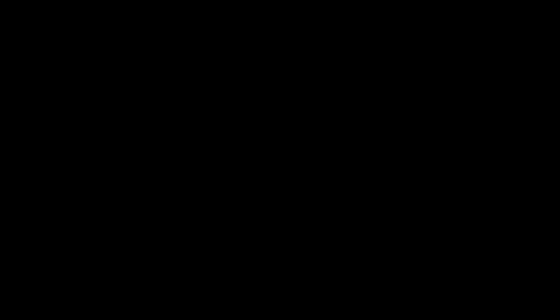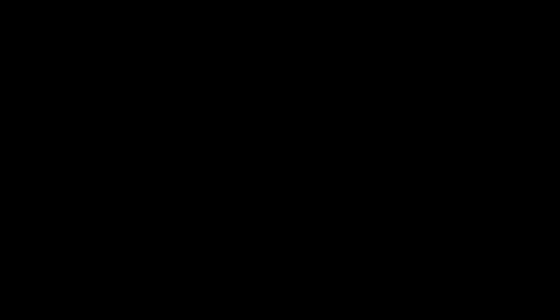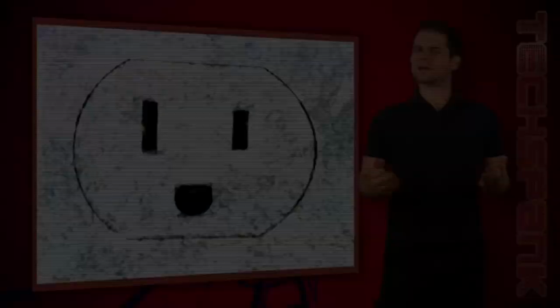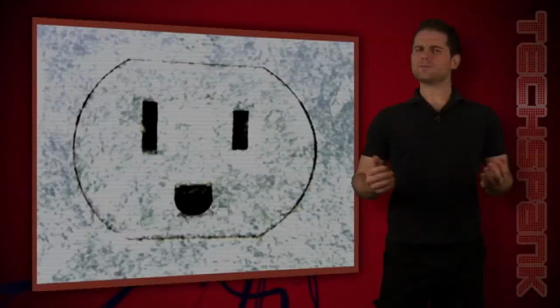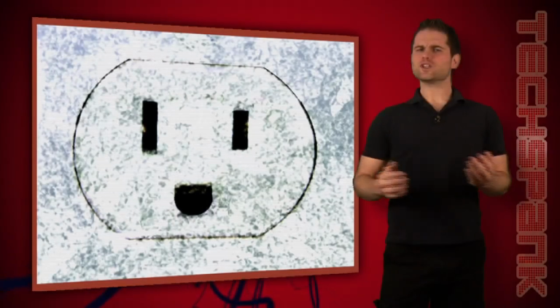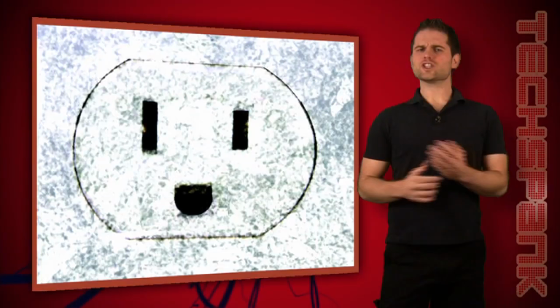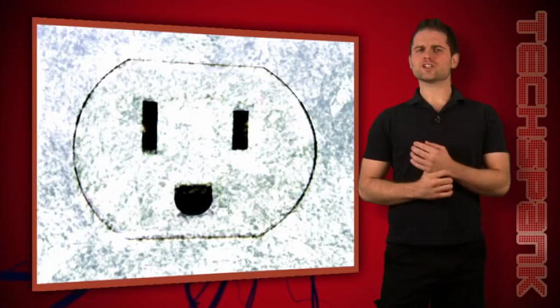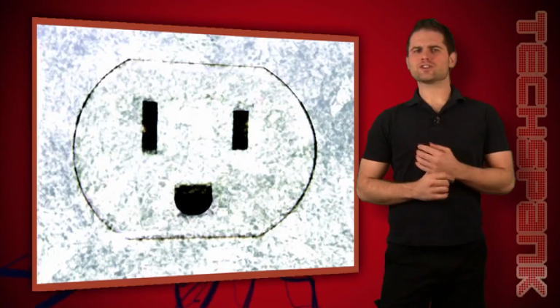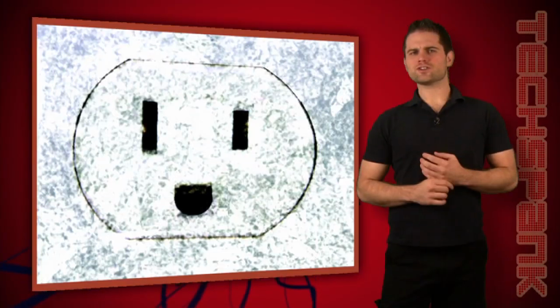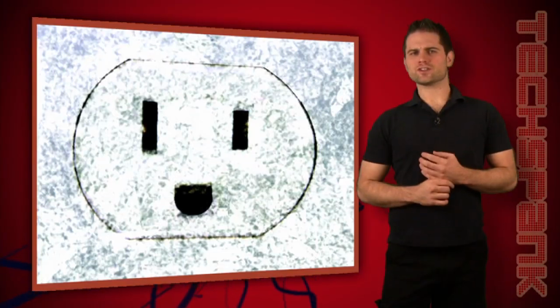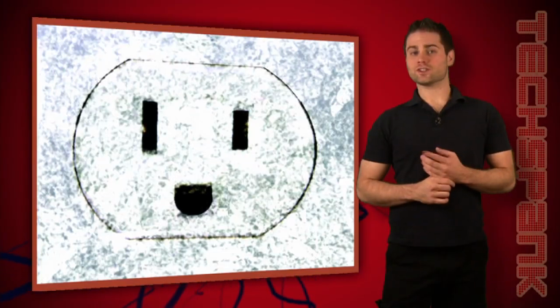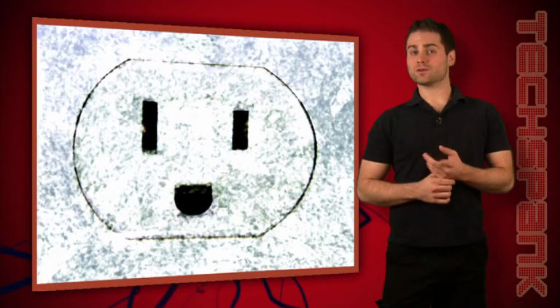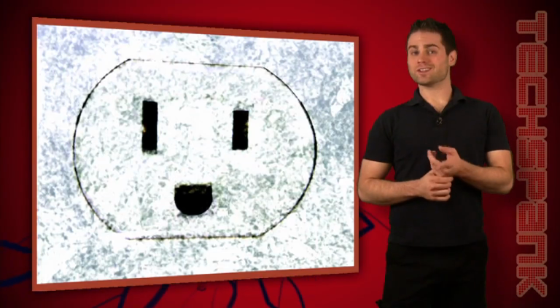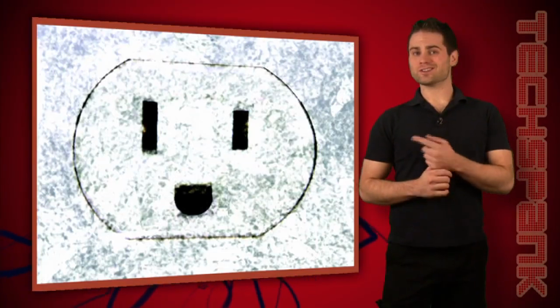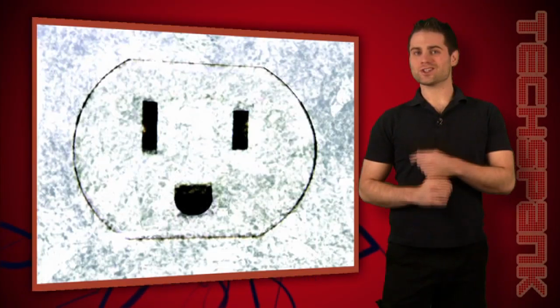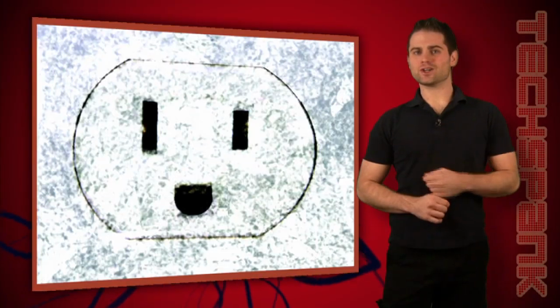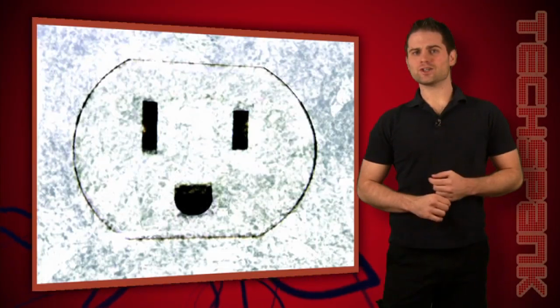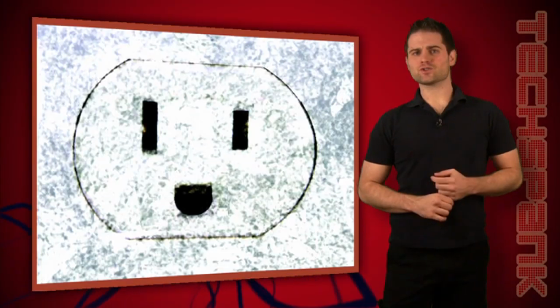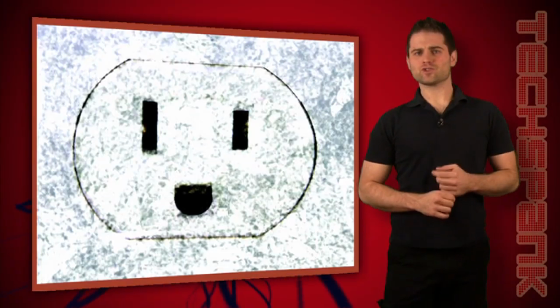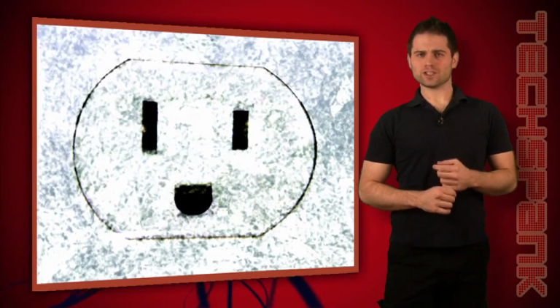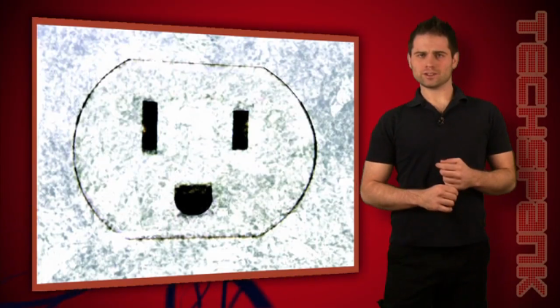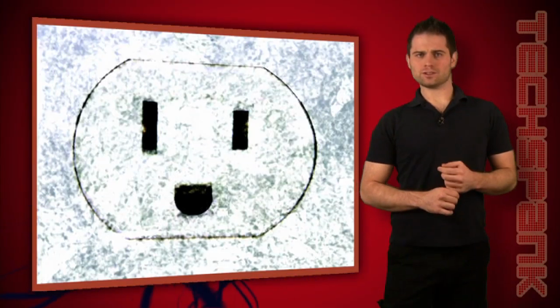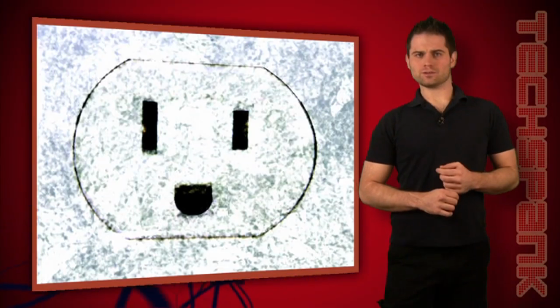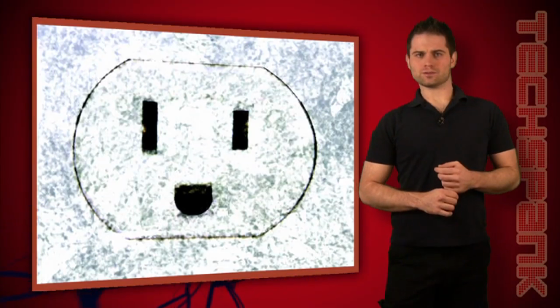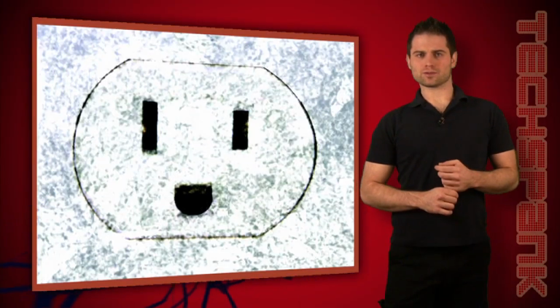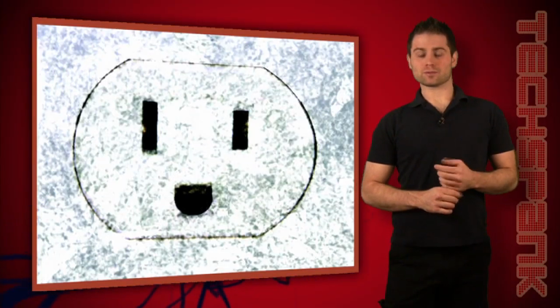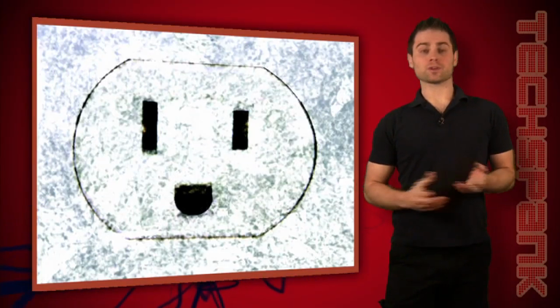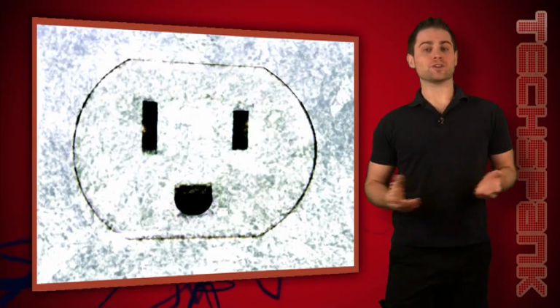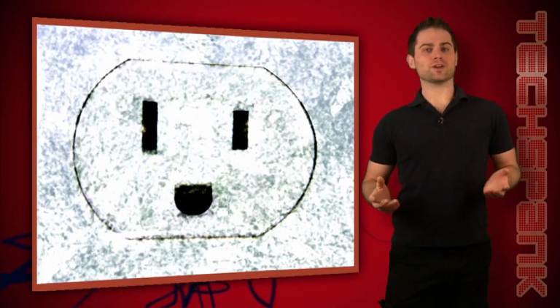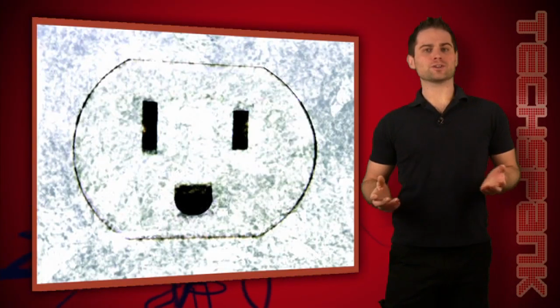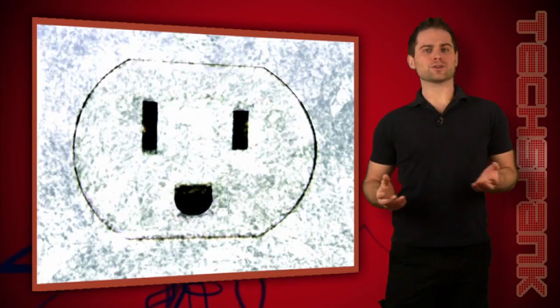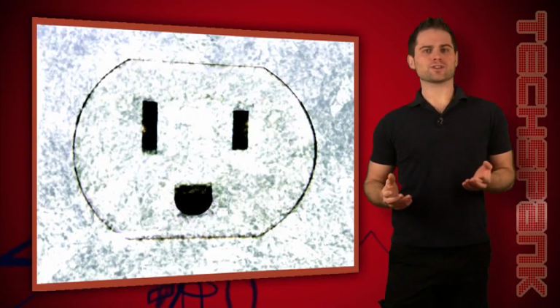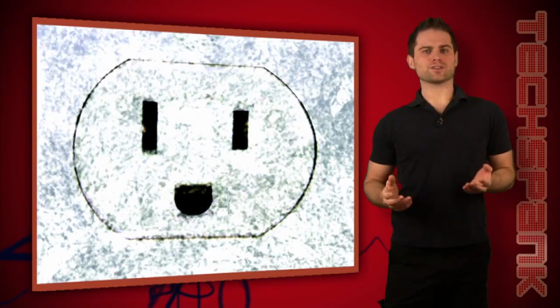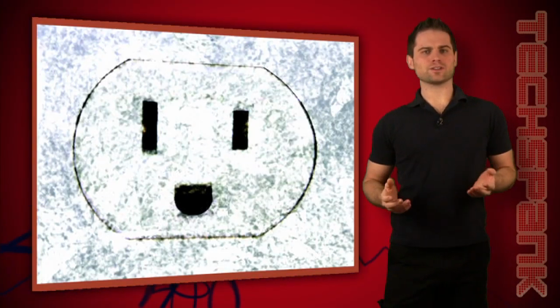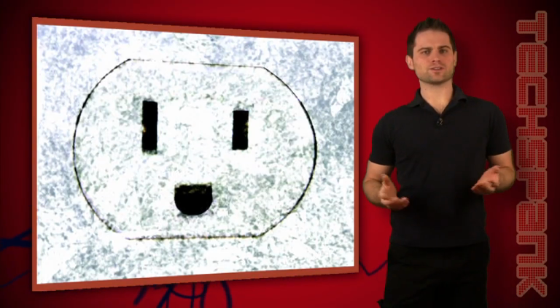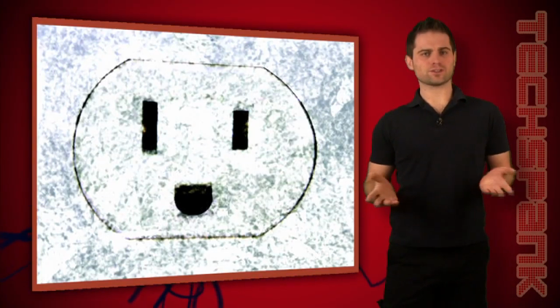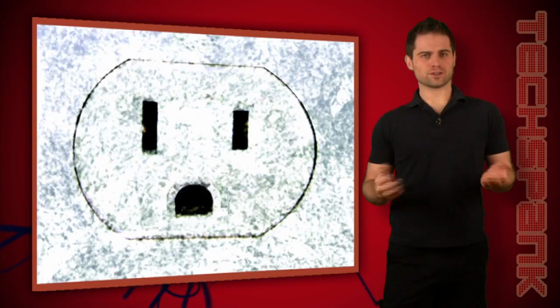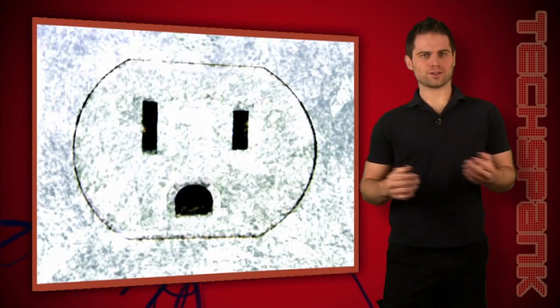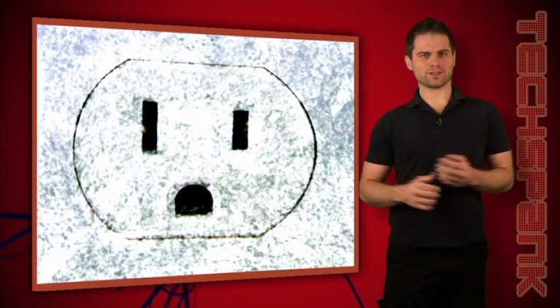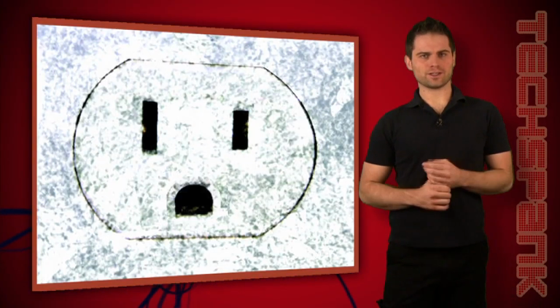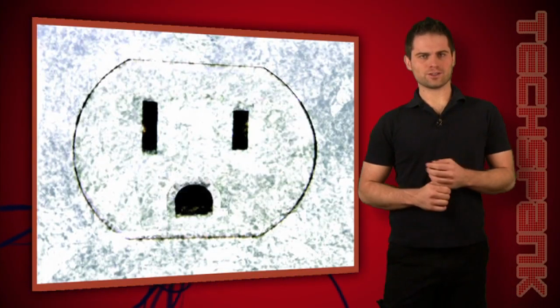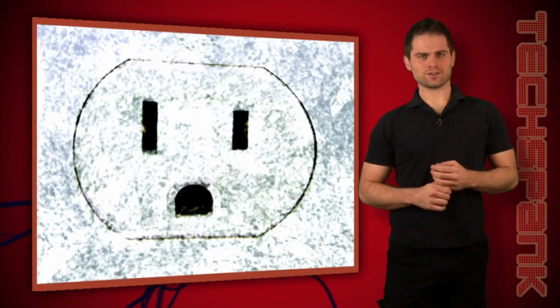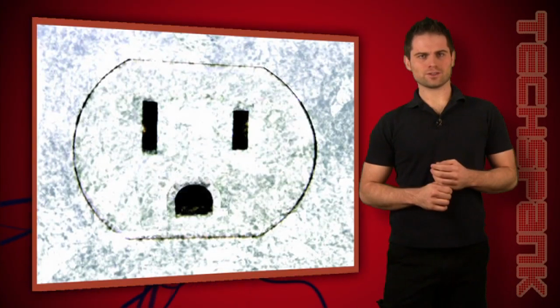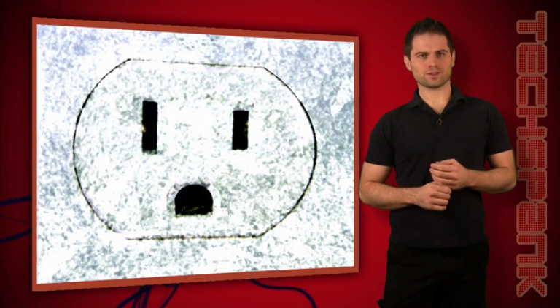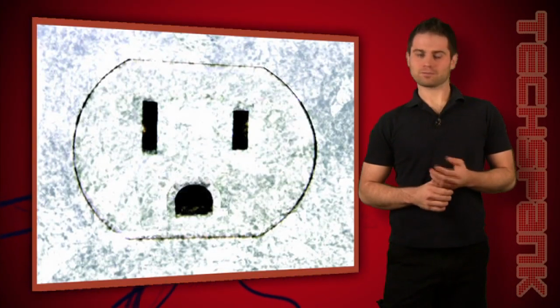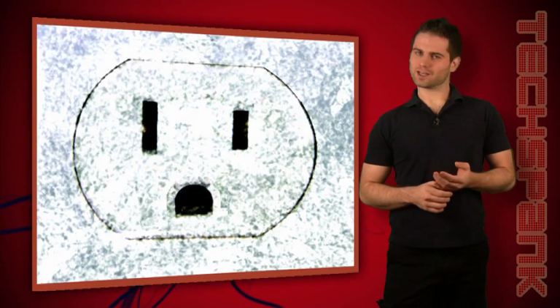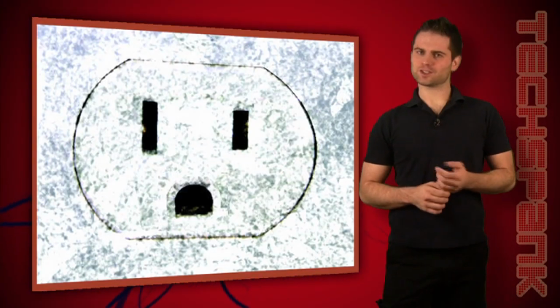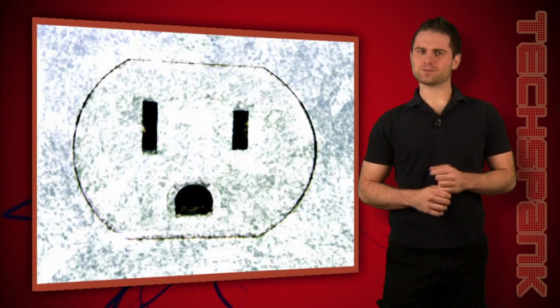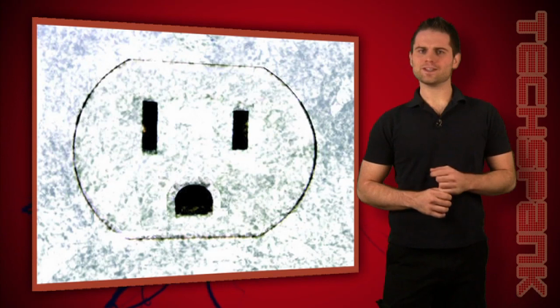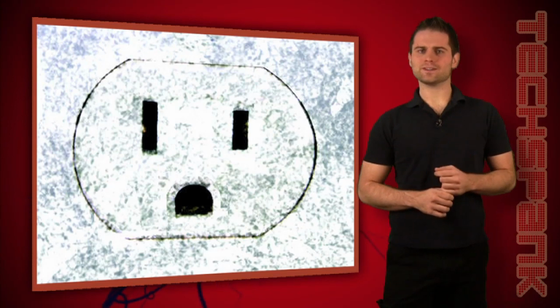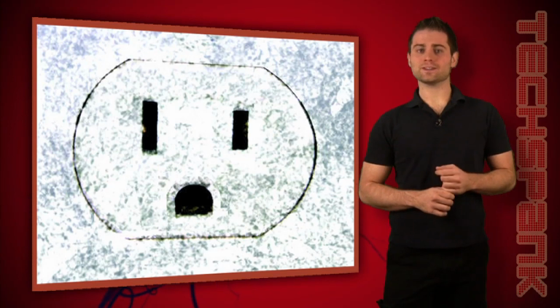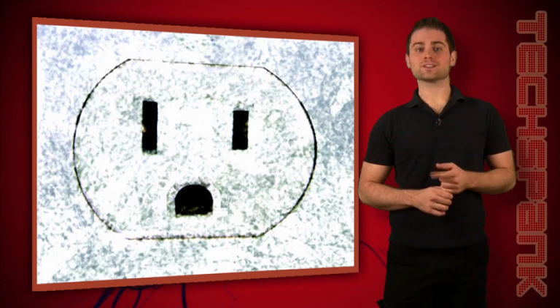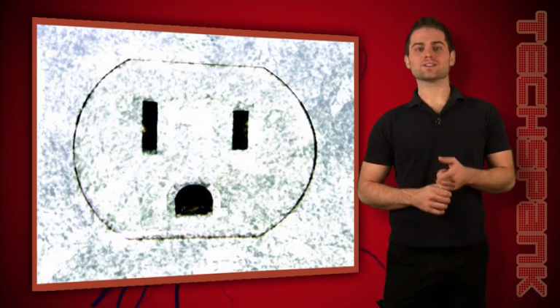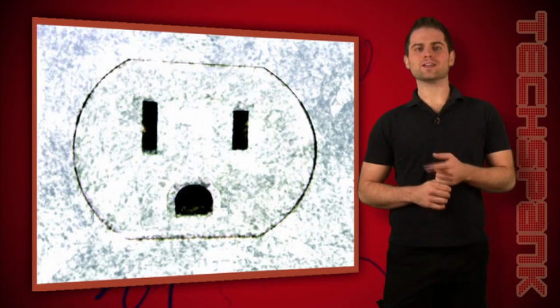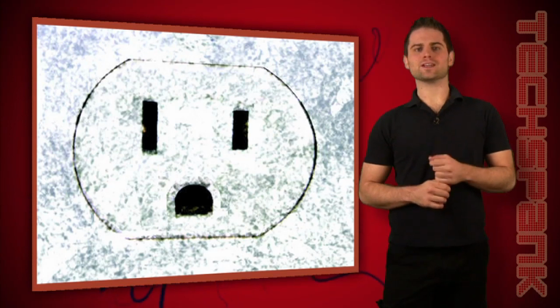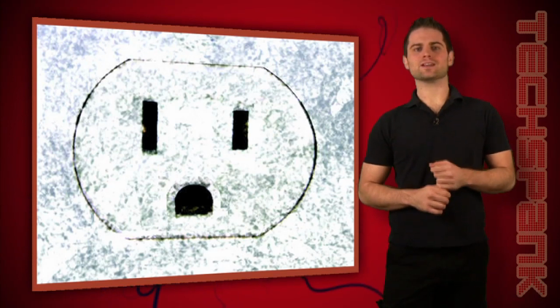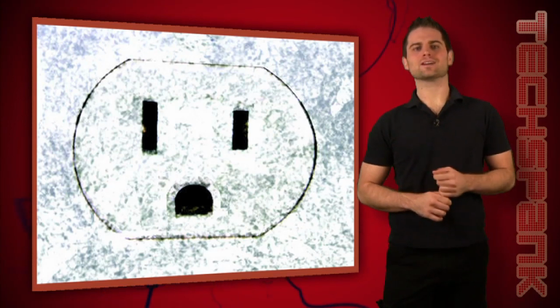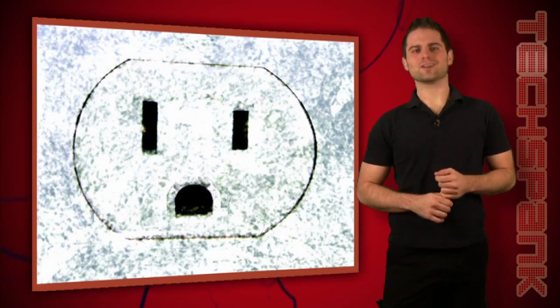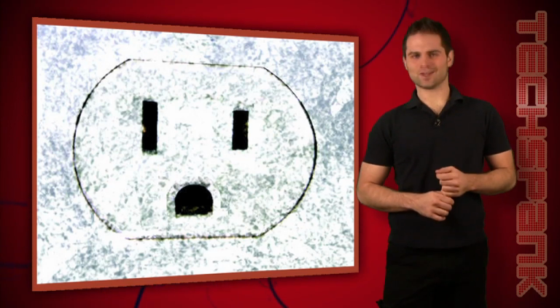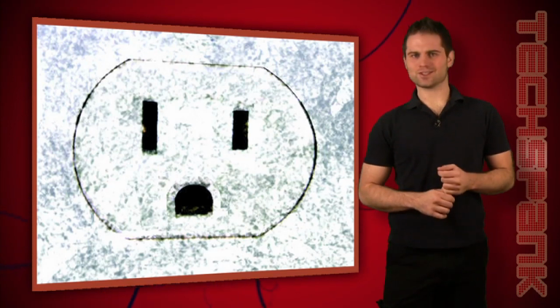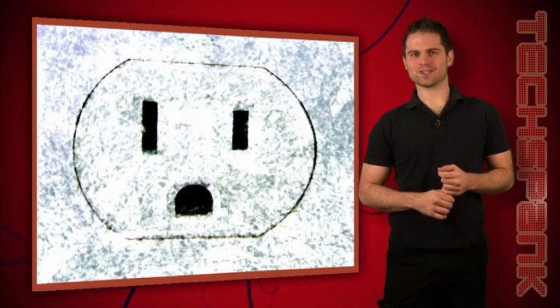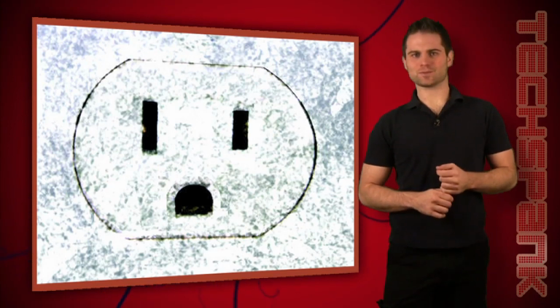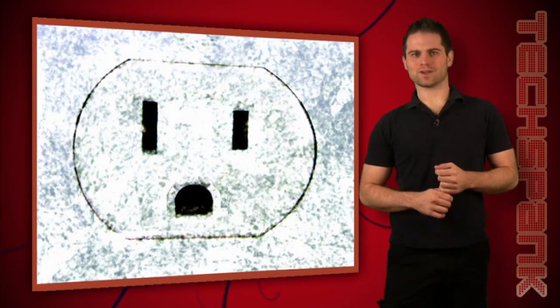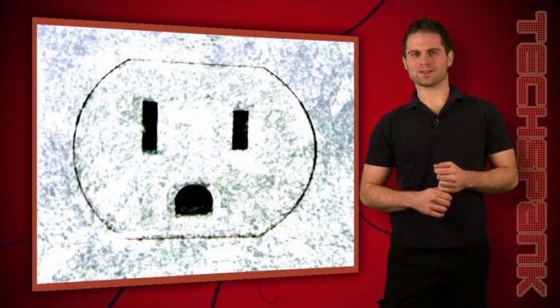How much electricity do electric cars really use? Could they also send us into the dark ages? I'll explain today on Techbank.